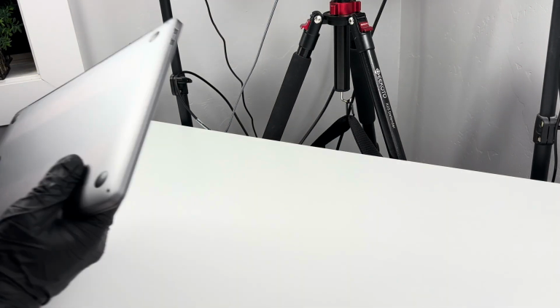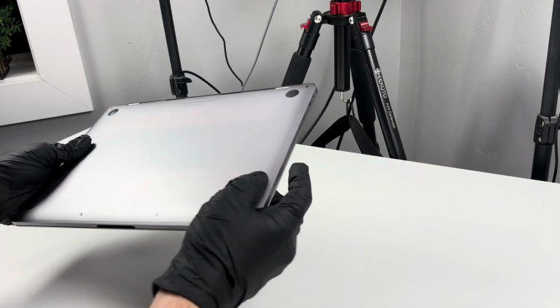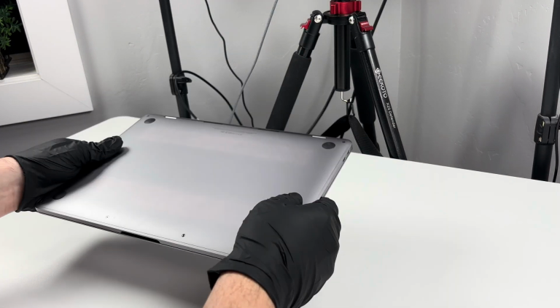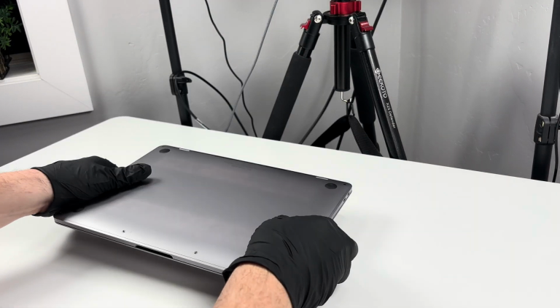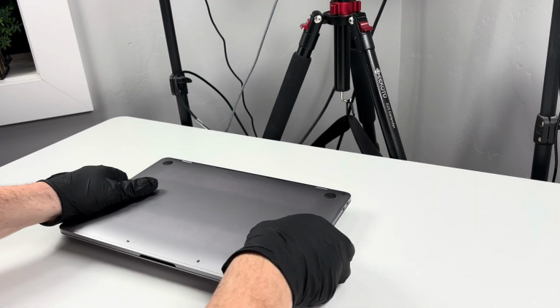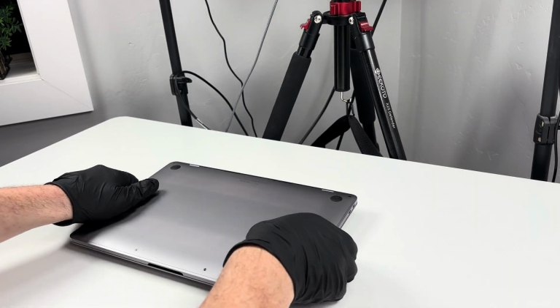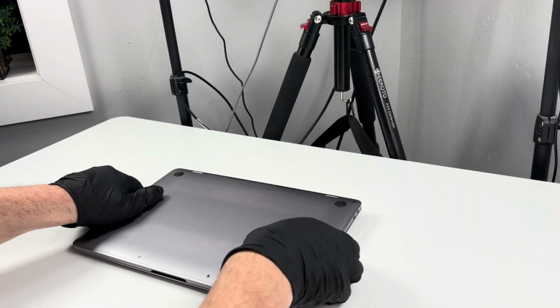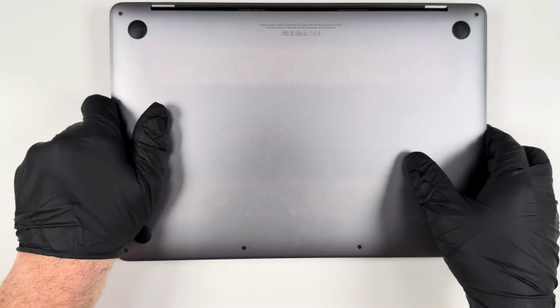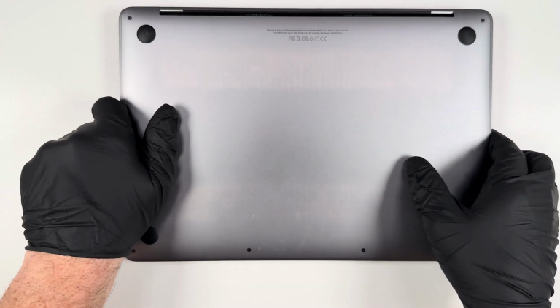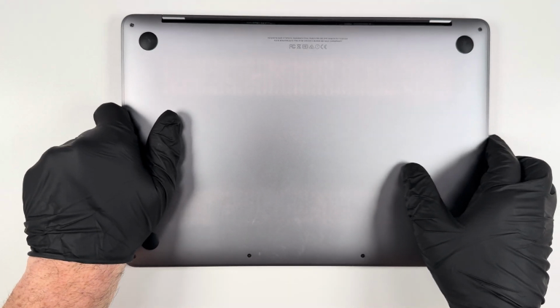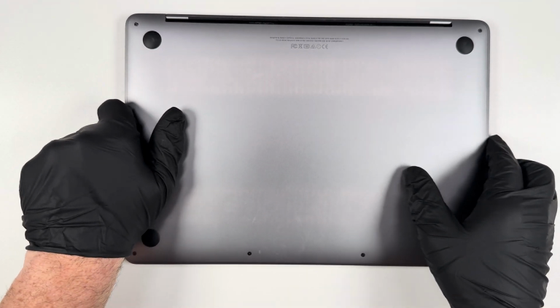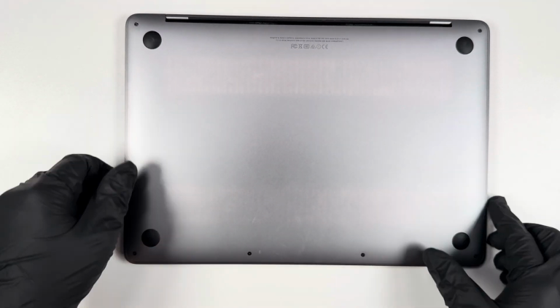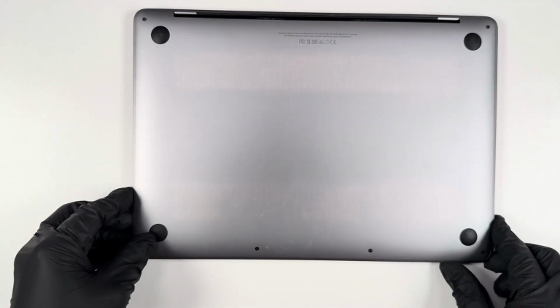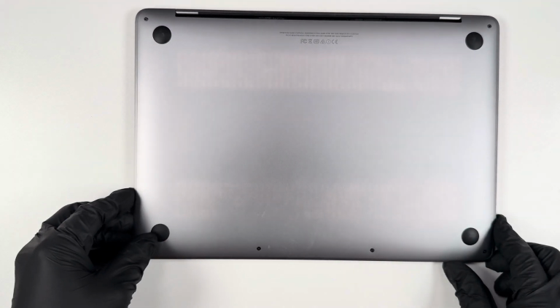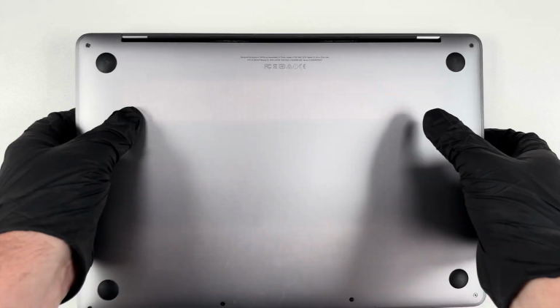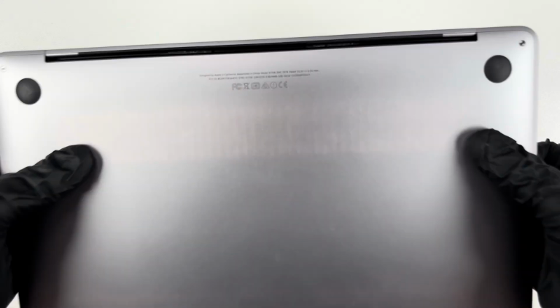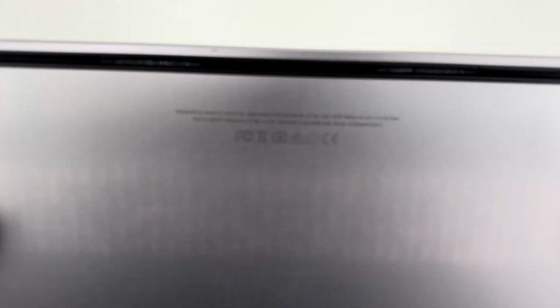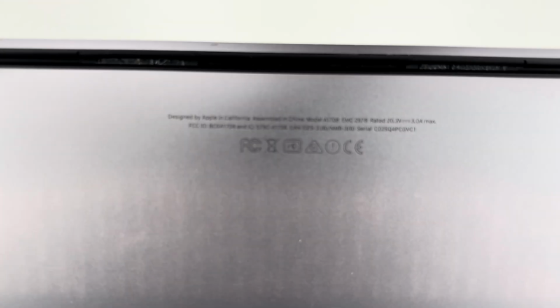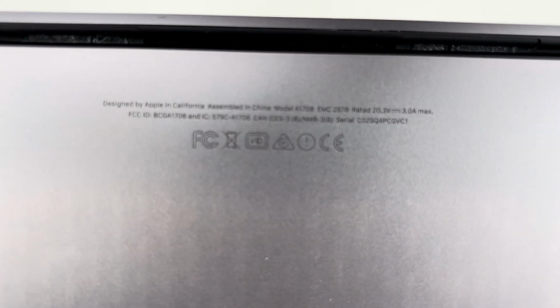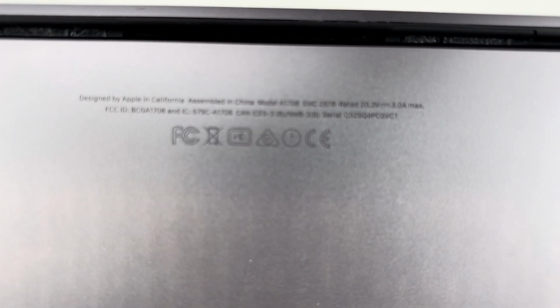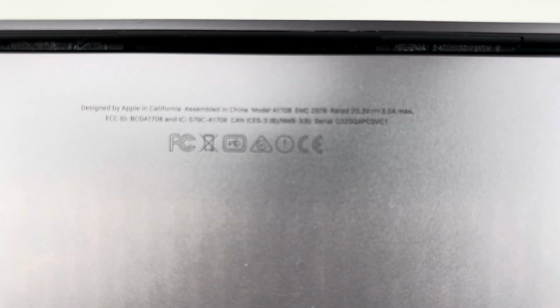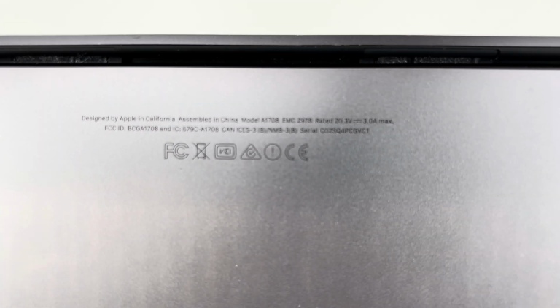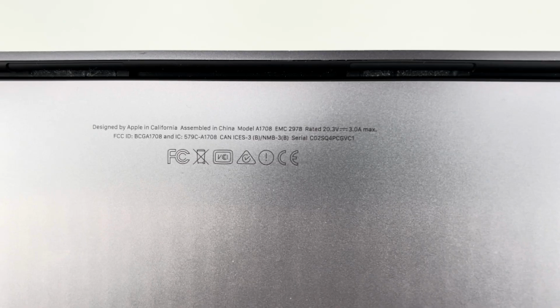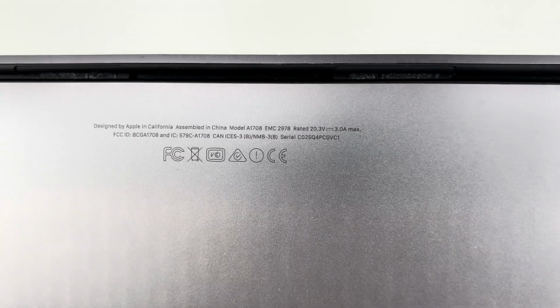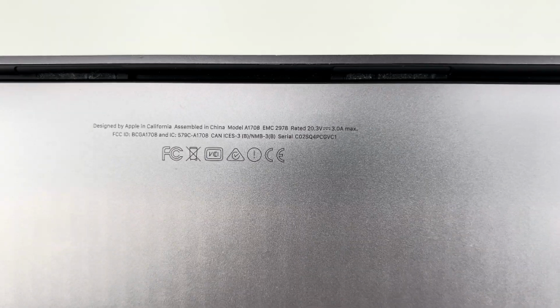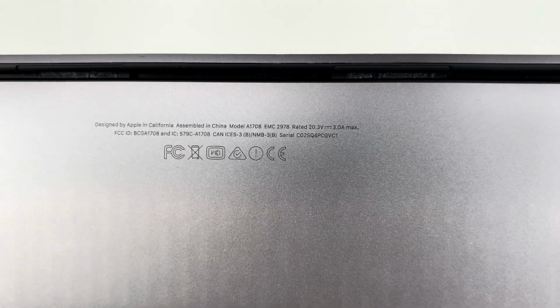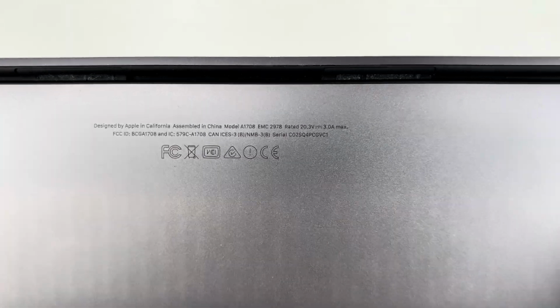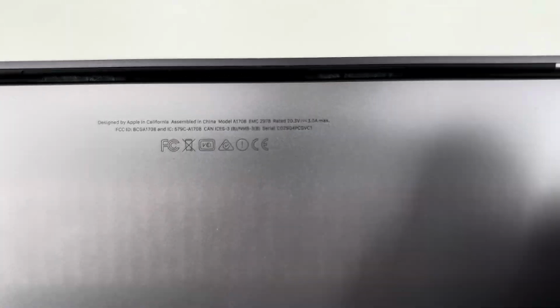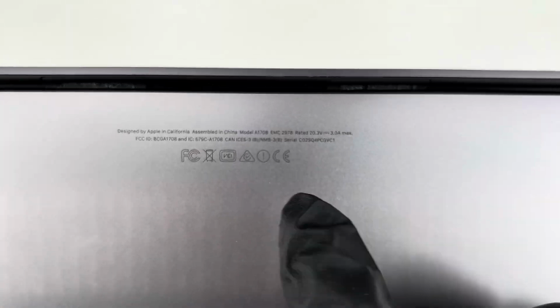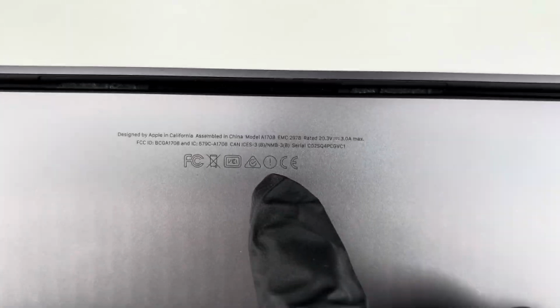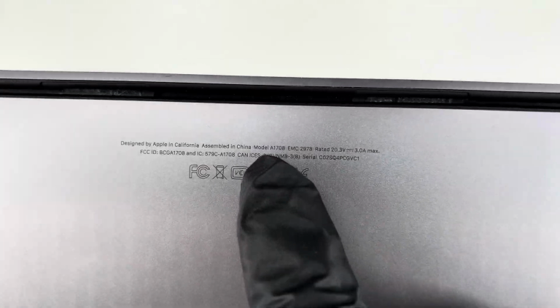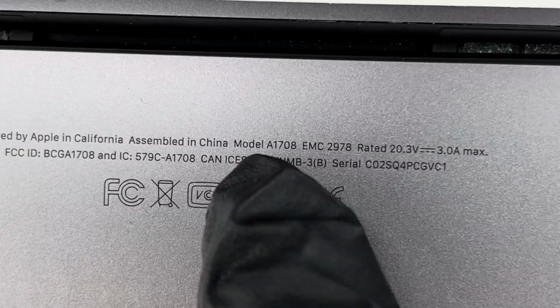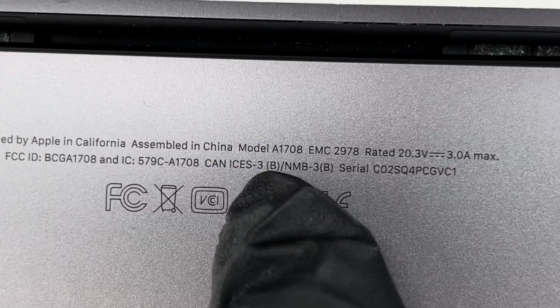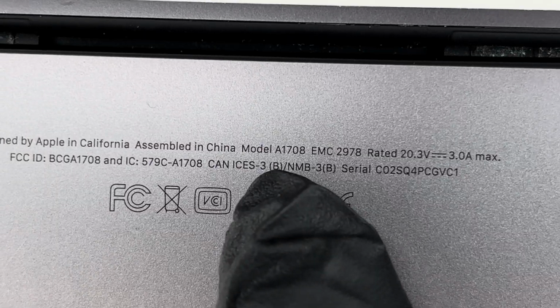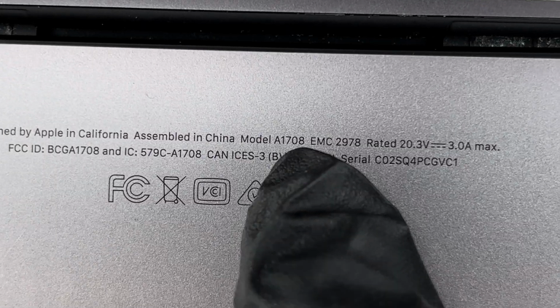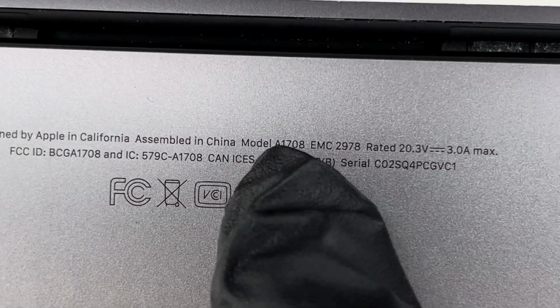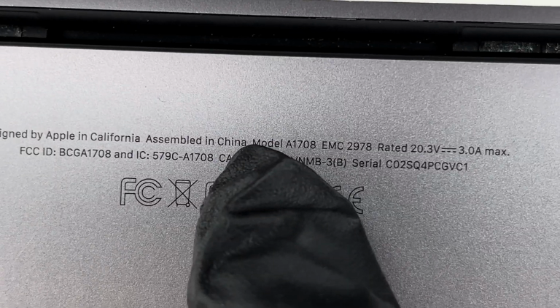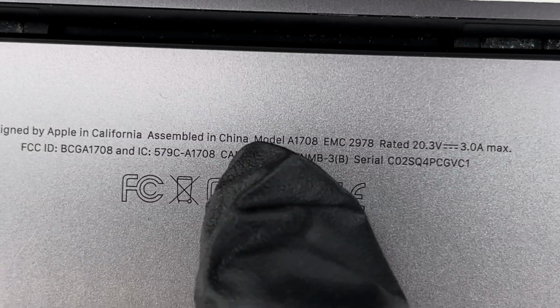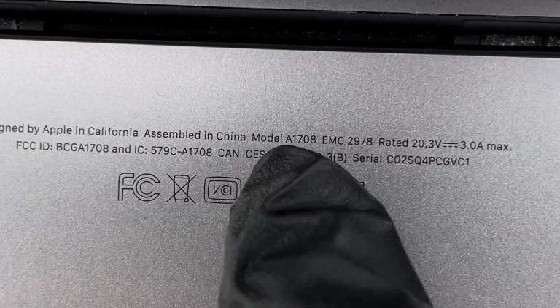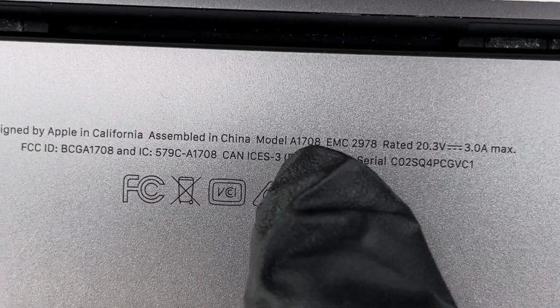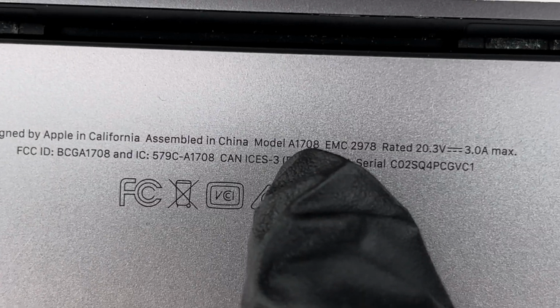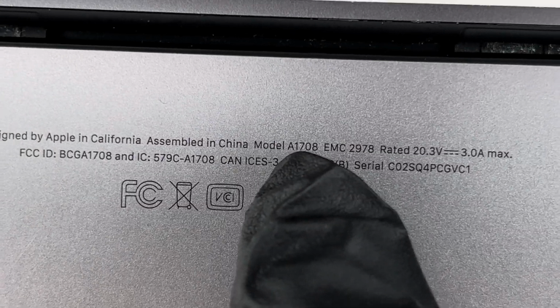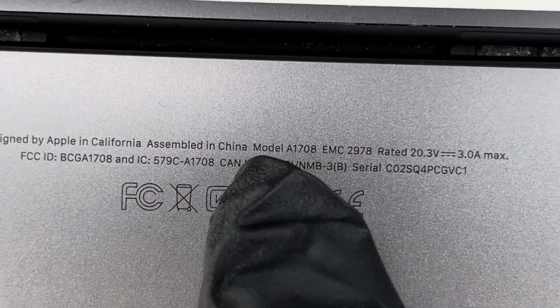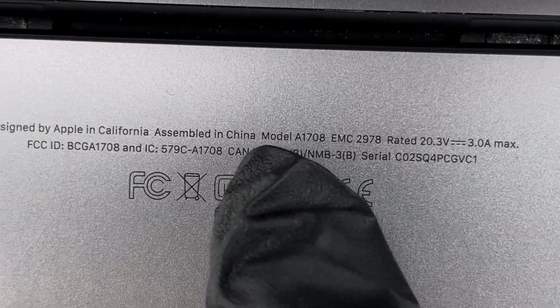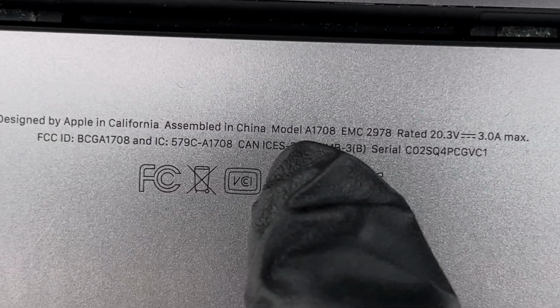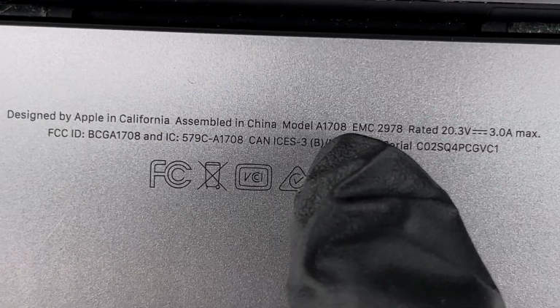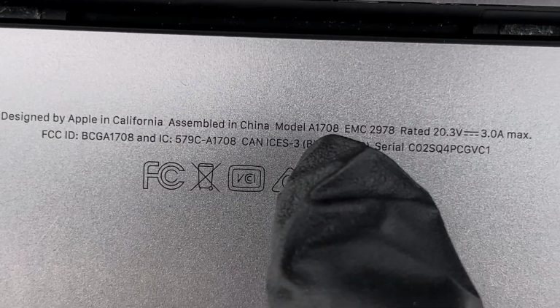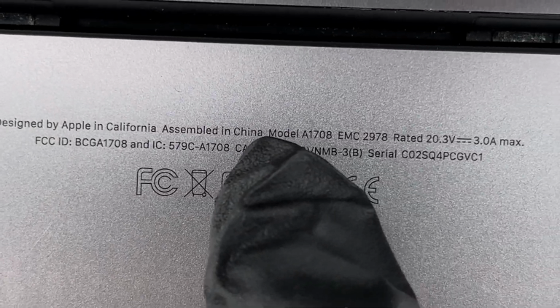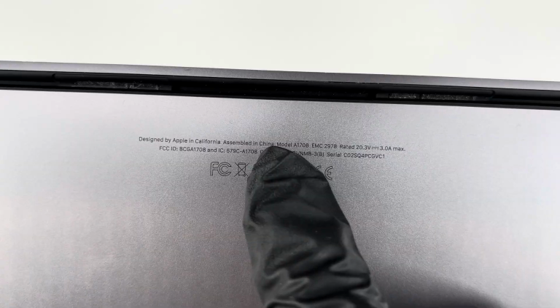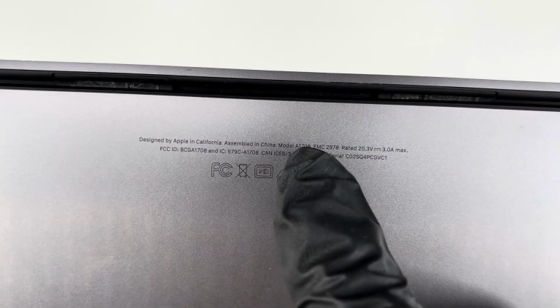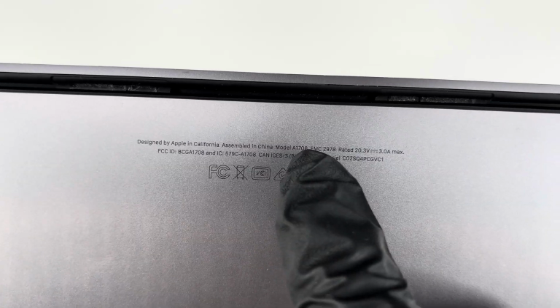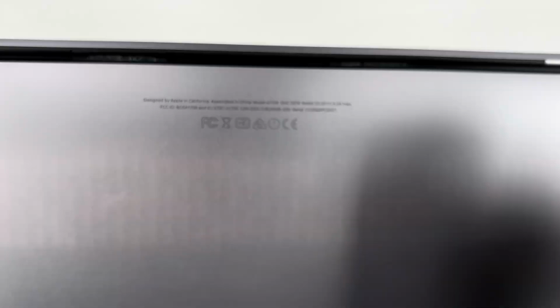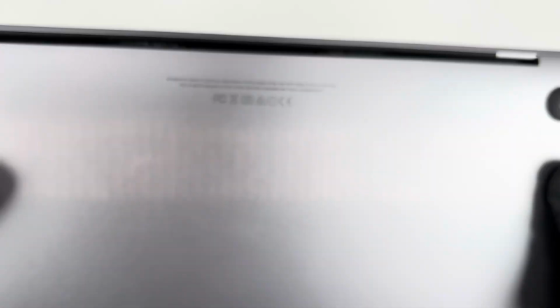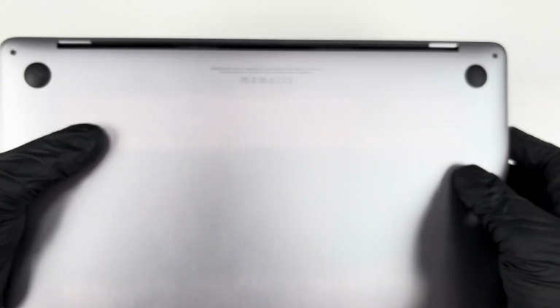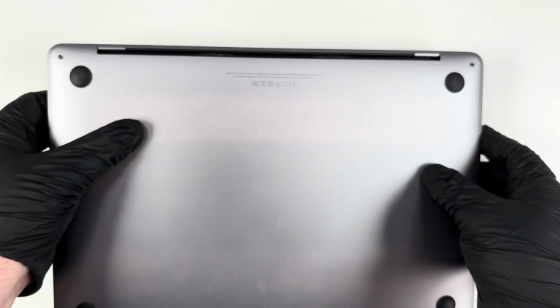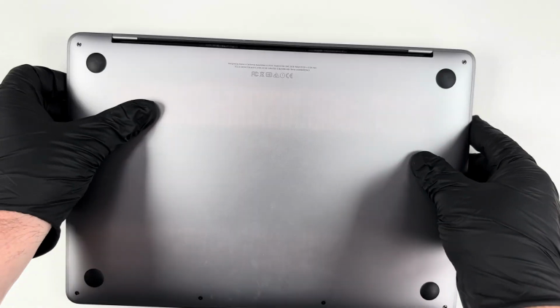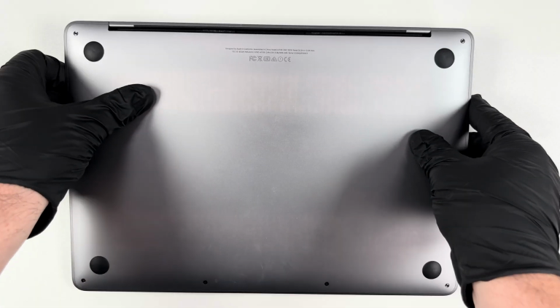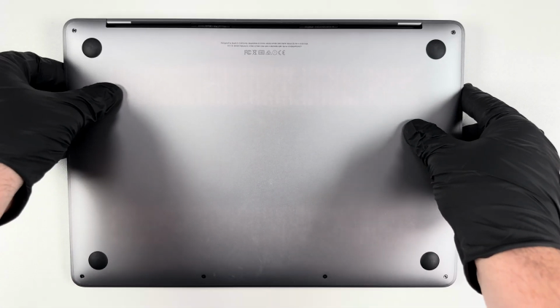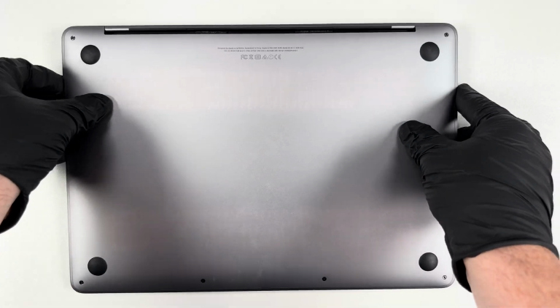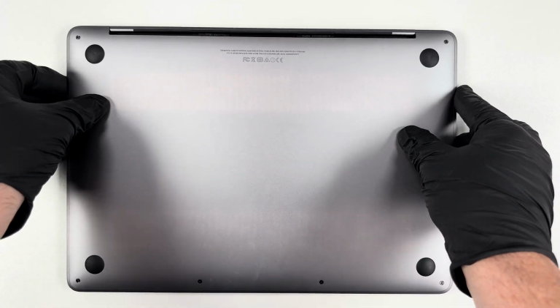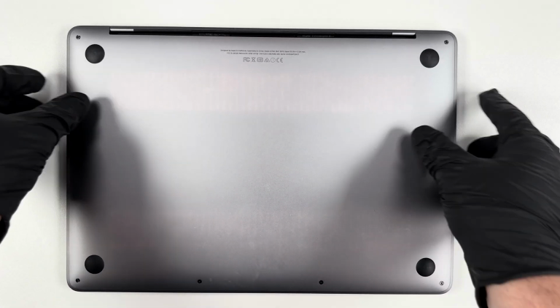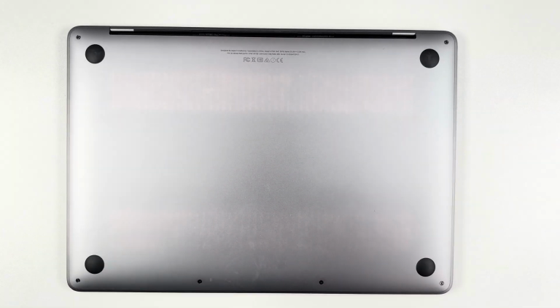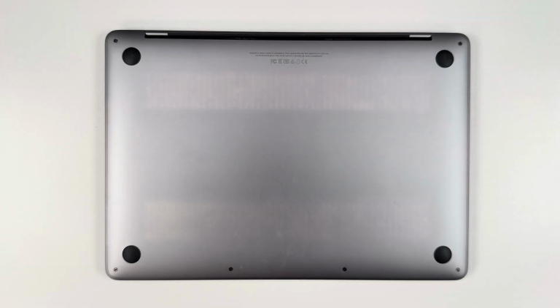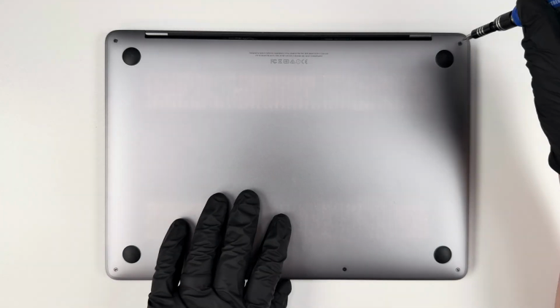As a quick side note, if you need to find the model number to get the right battery, you can find it here next to the hinge. In this case, the model number is A1708.